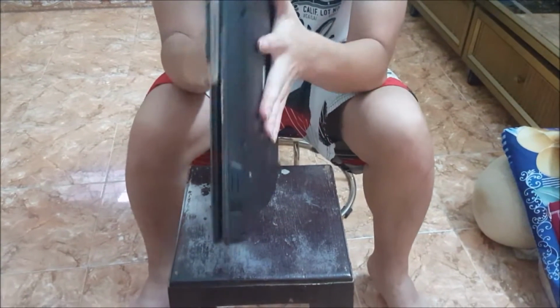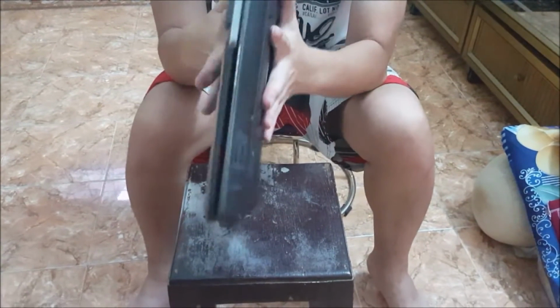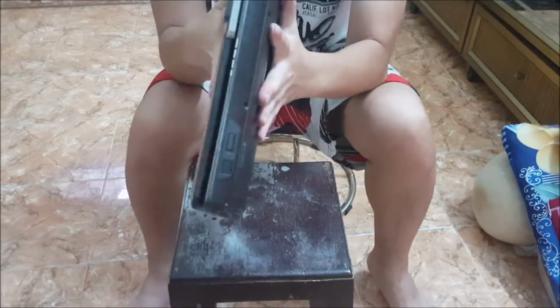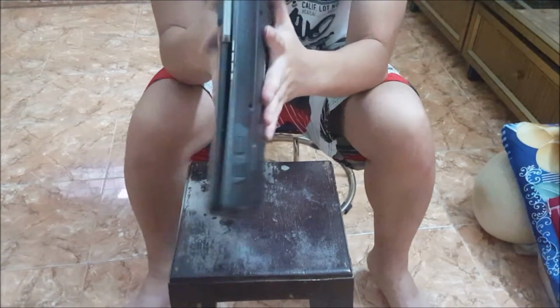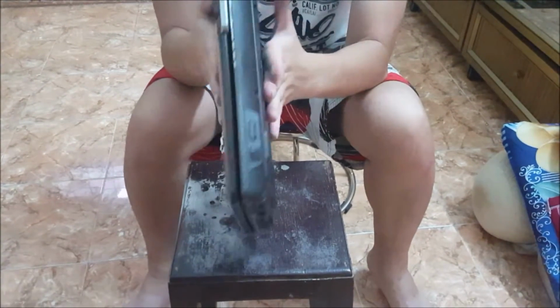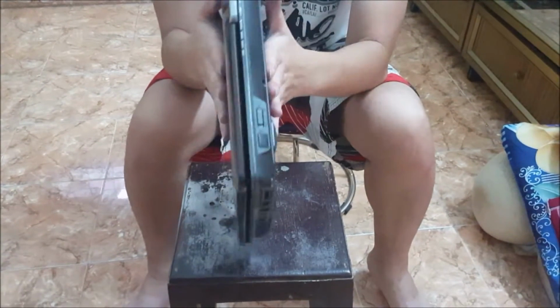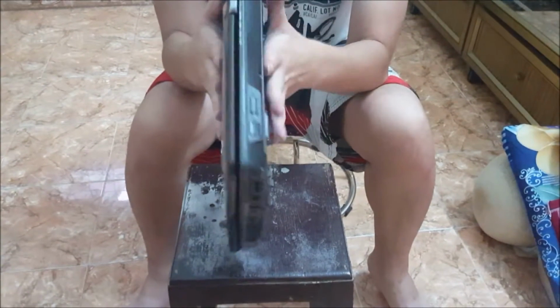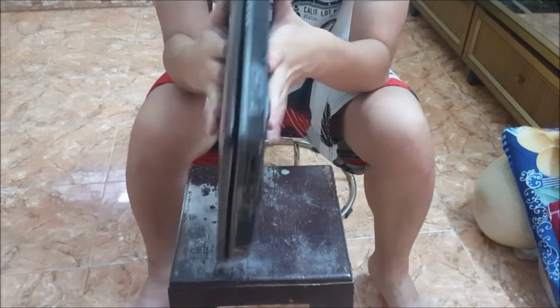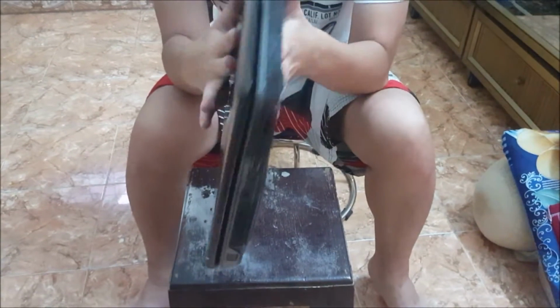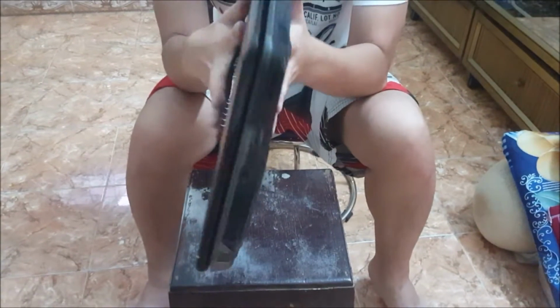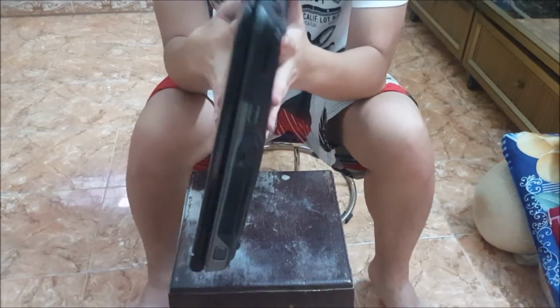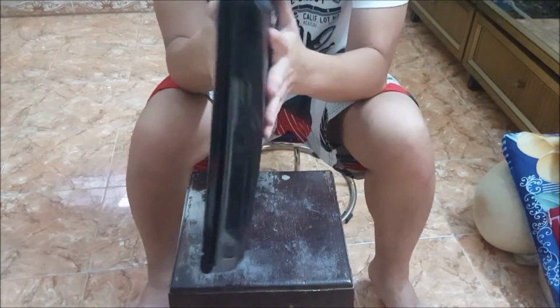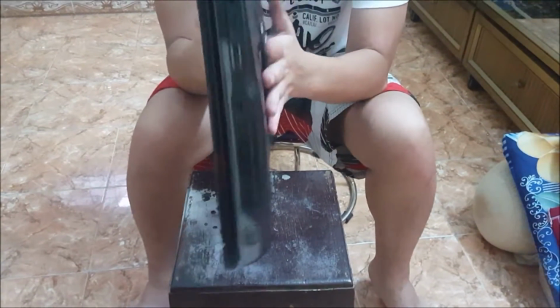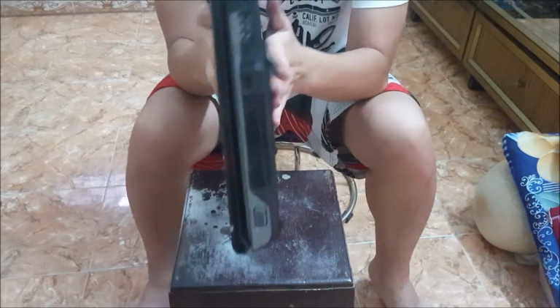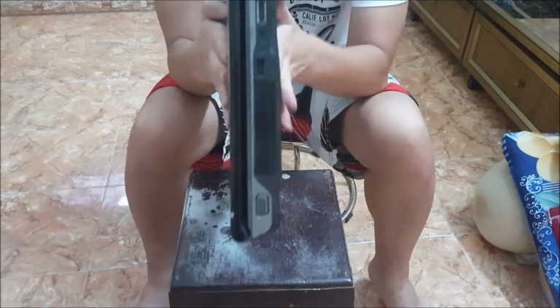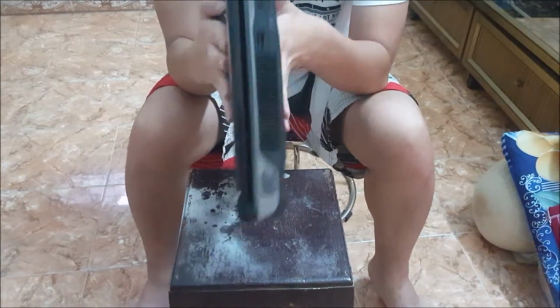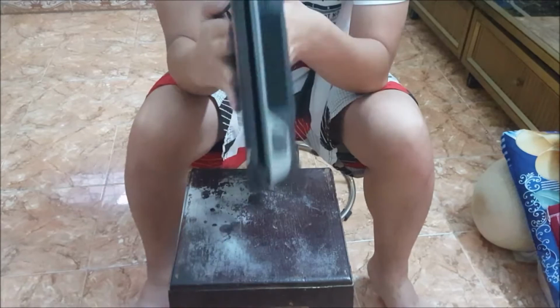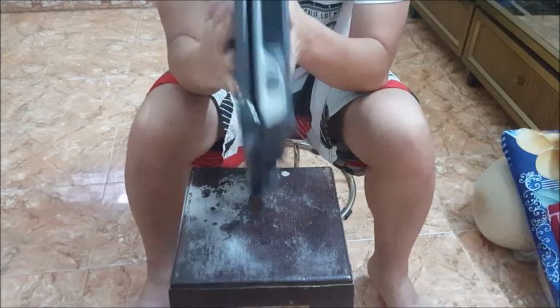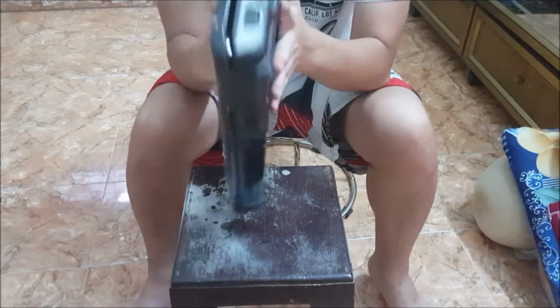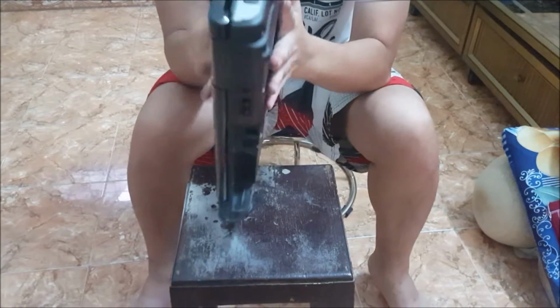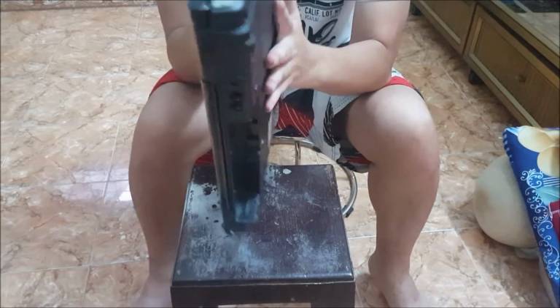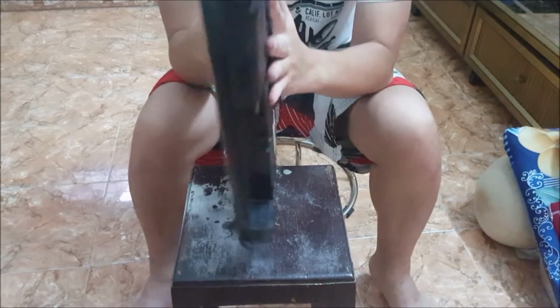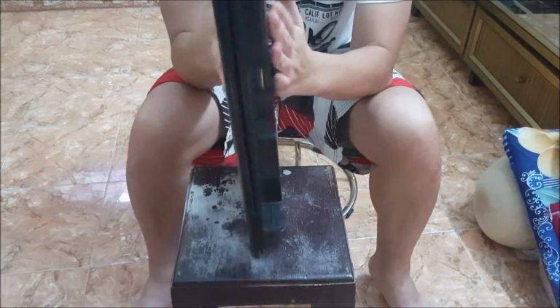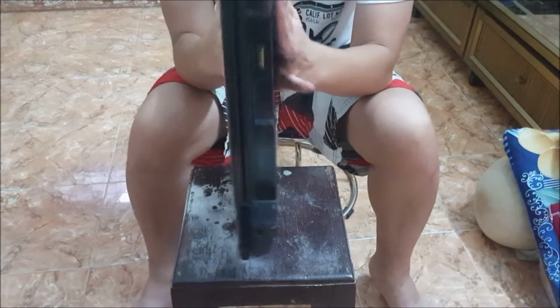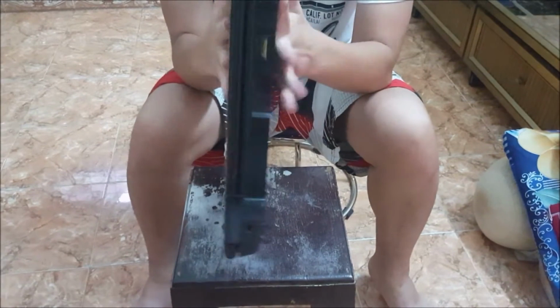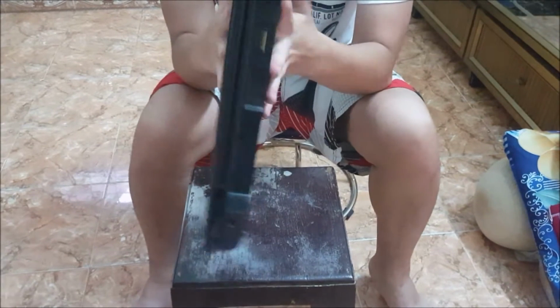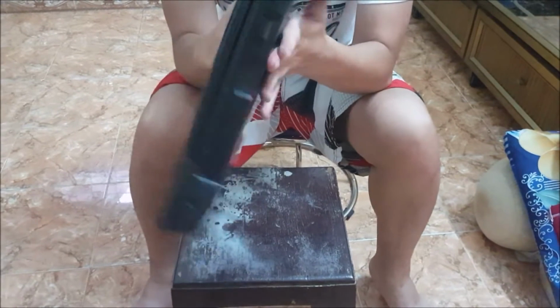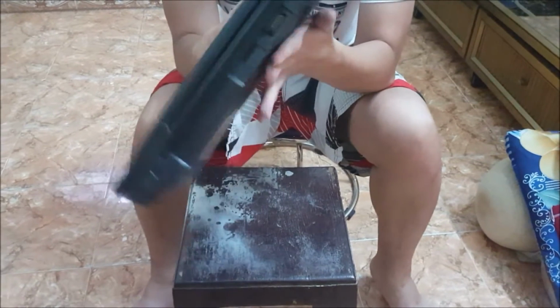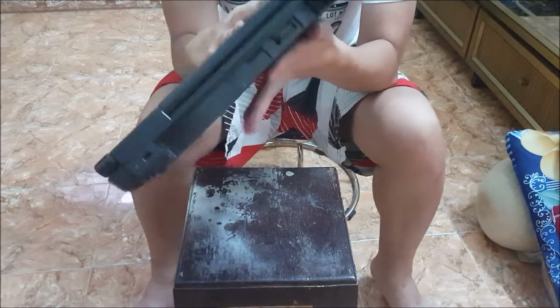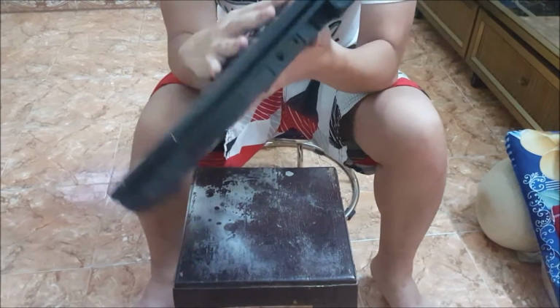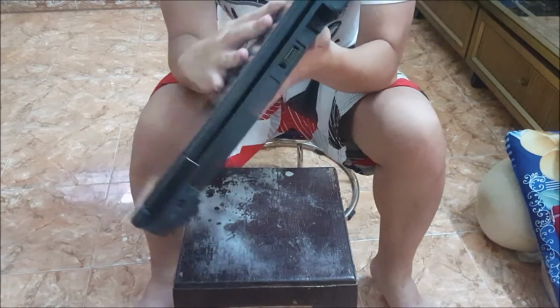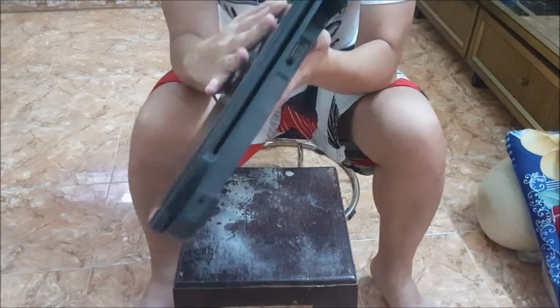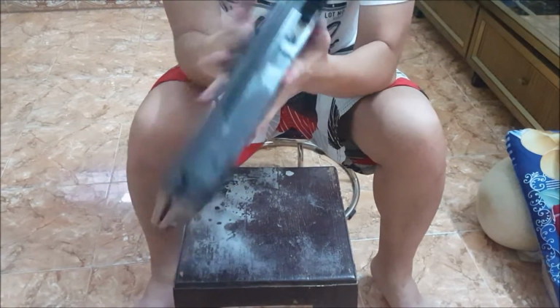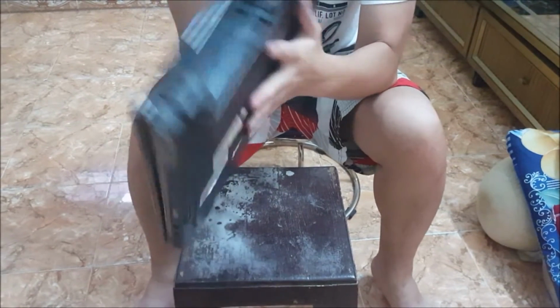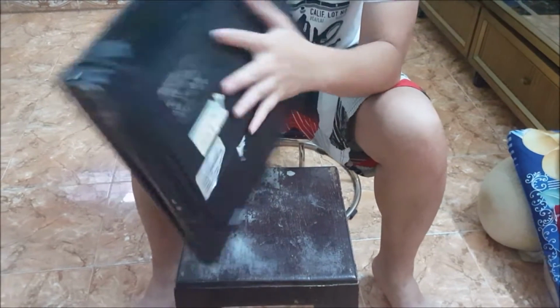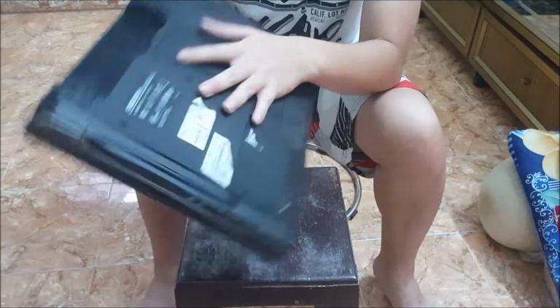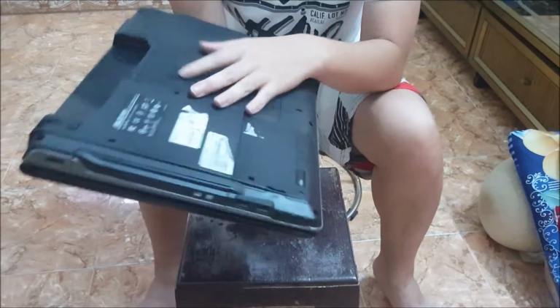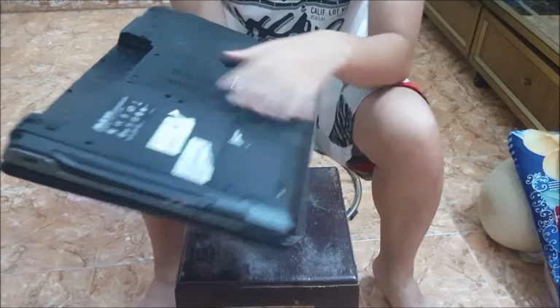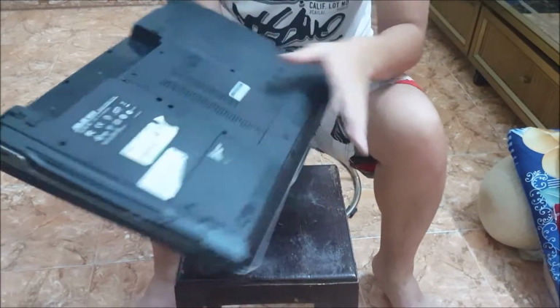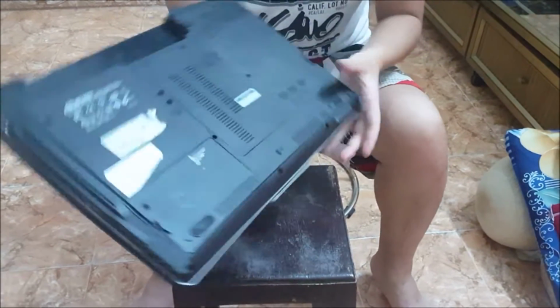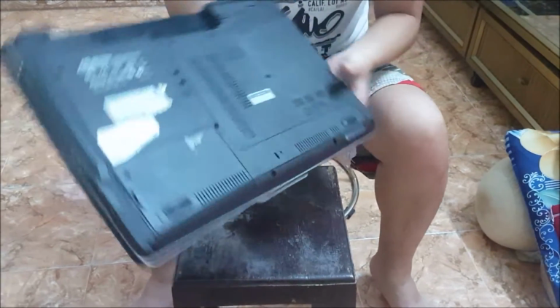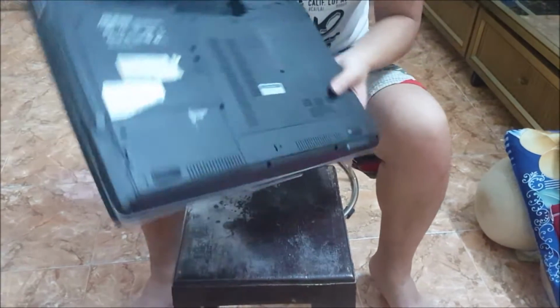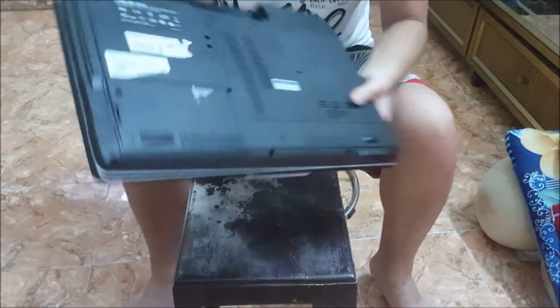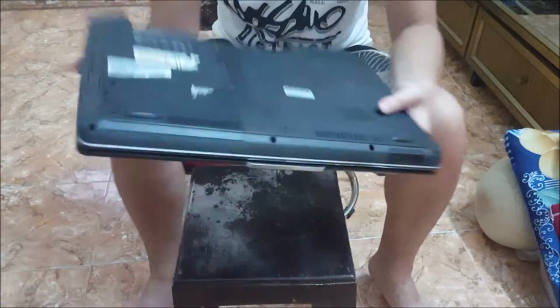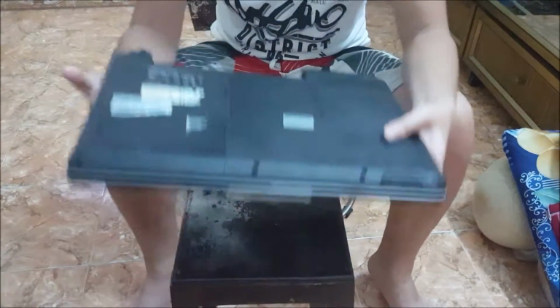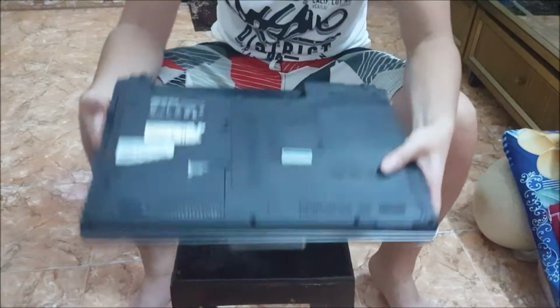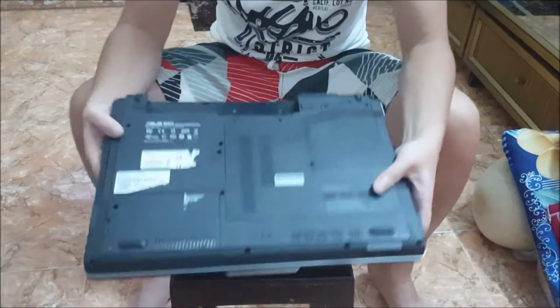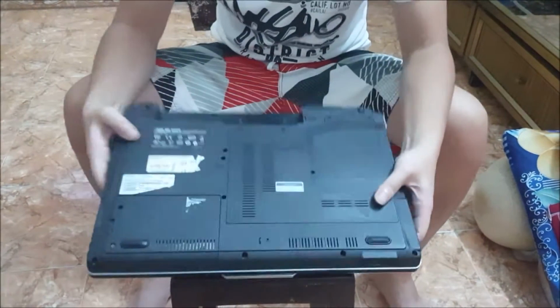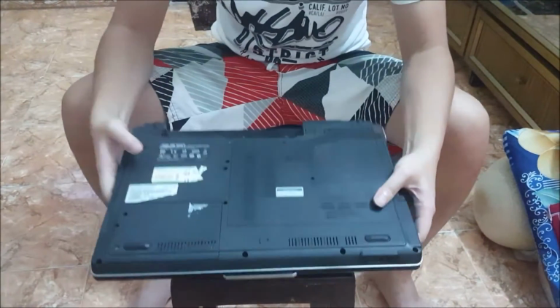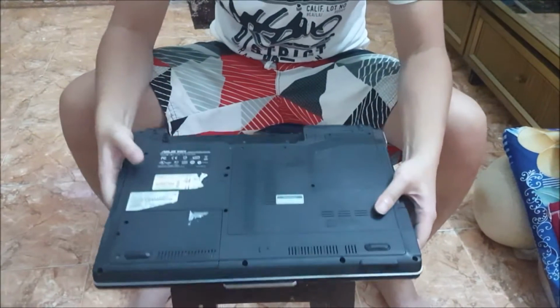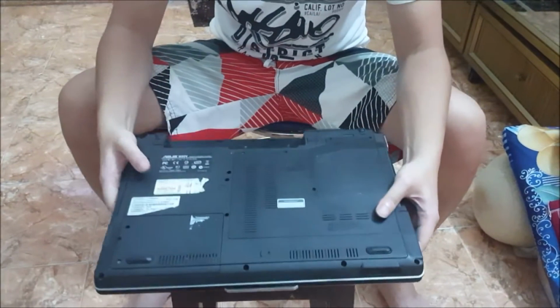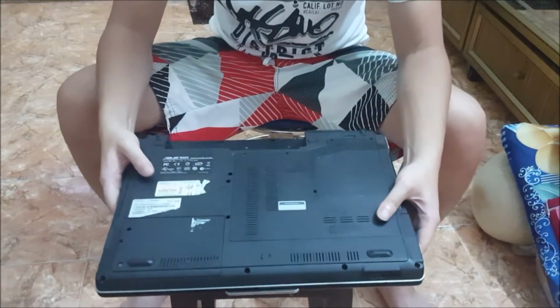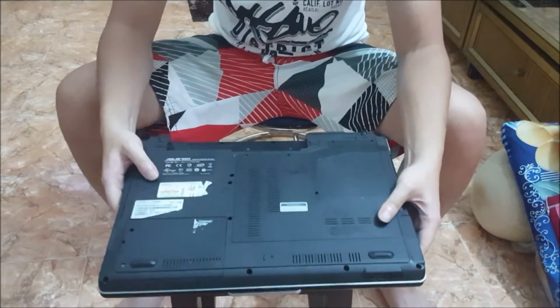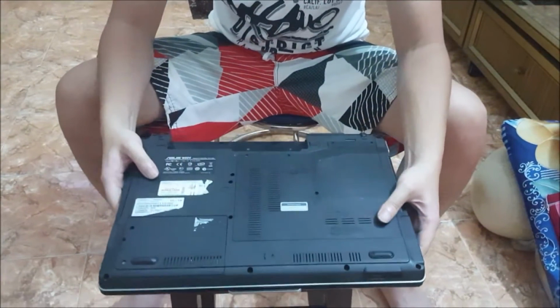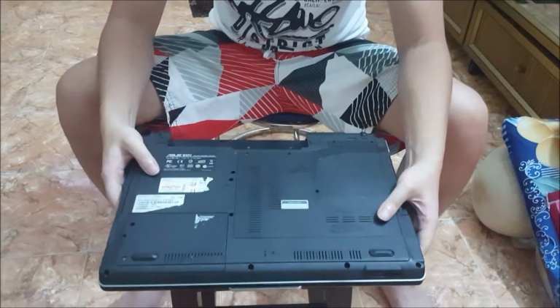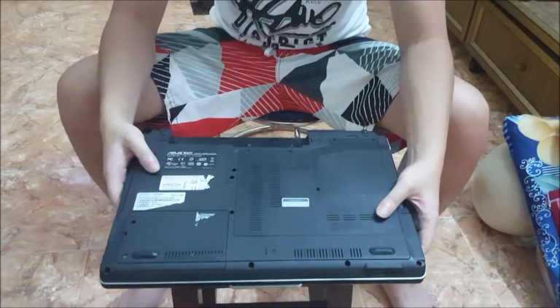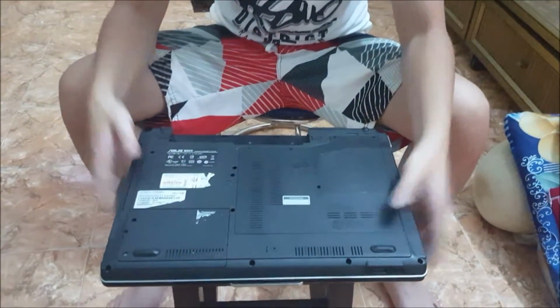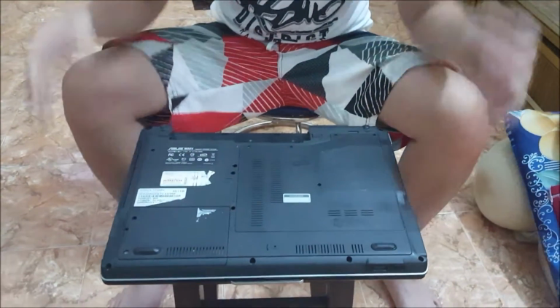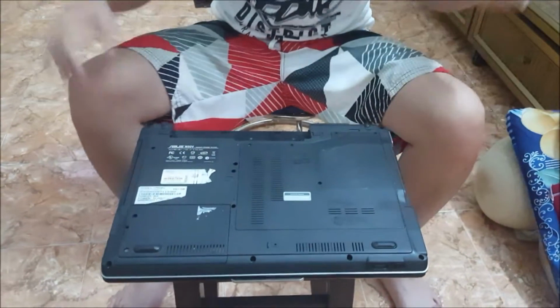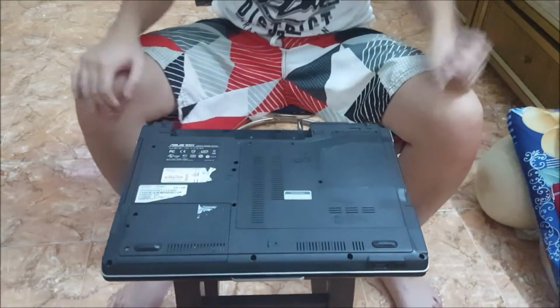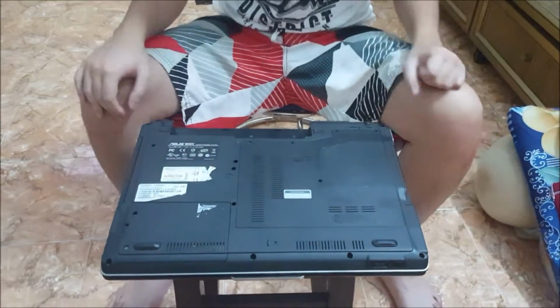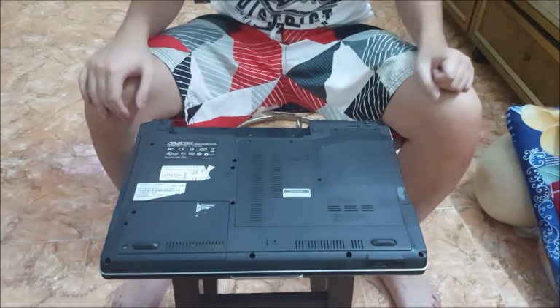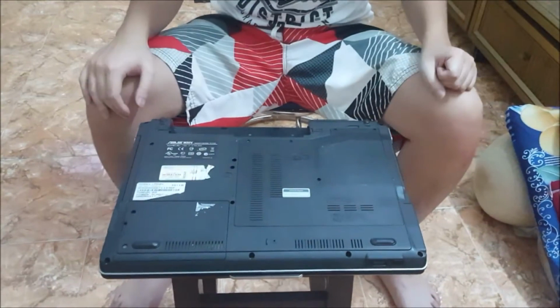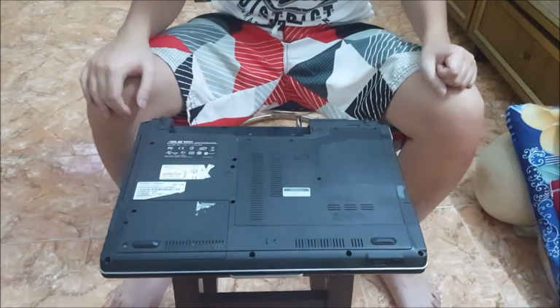After cleaning the insides, the results are a lot better. It stops shutting down automatically and it runs a lot cooler.